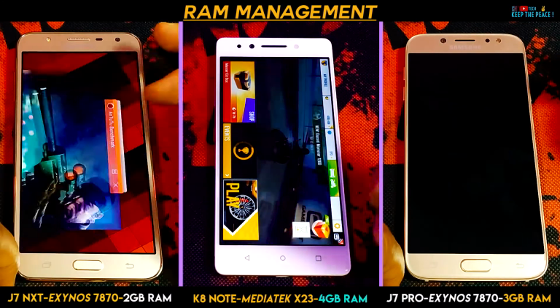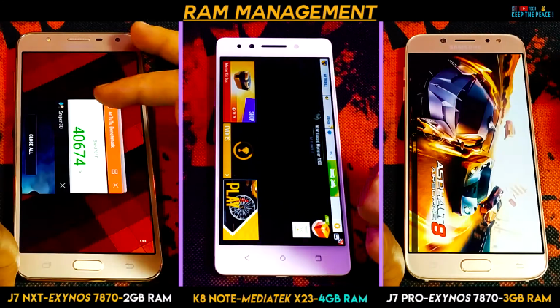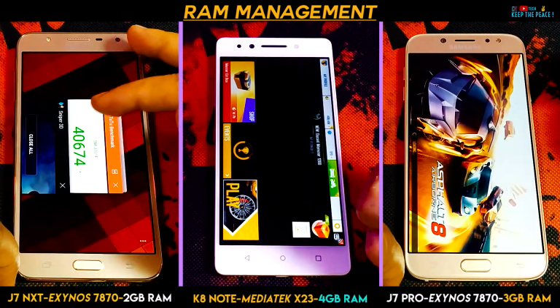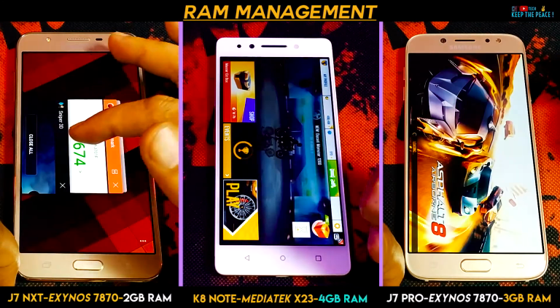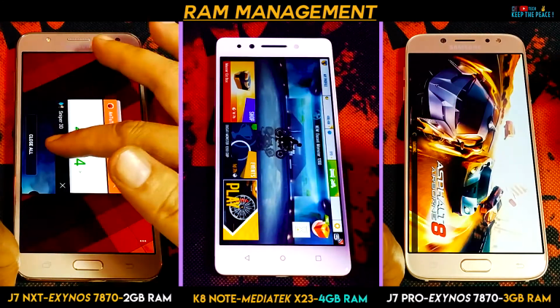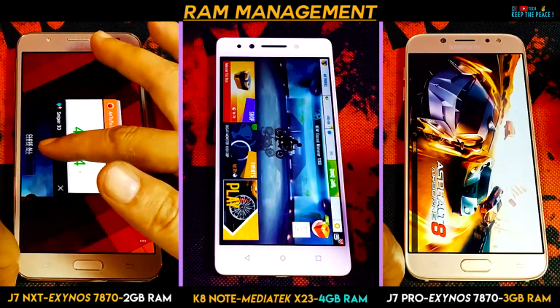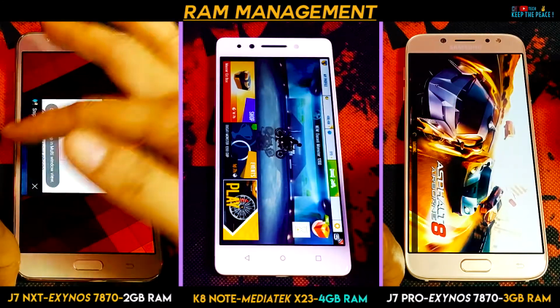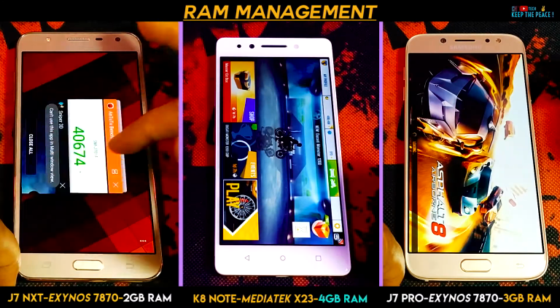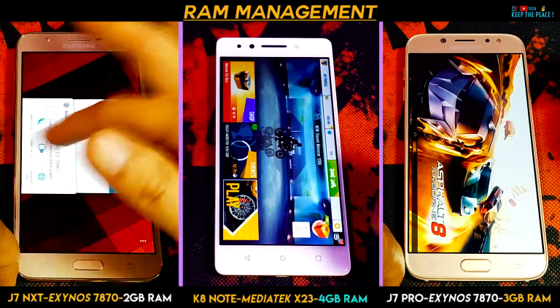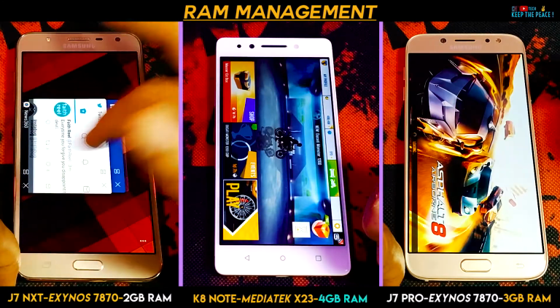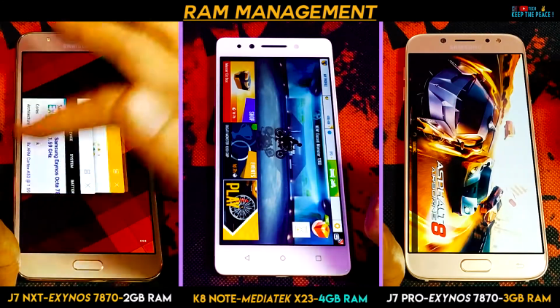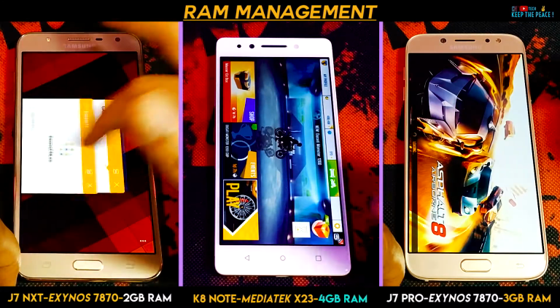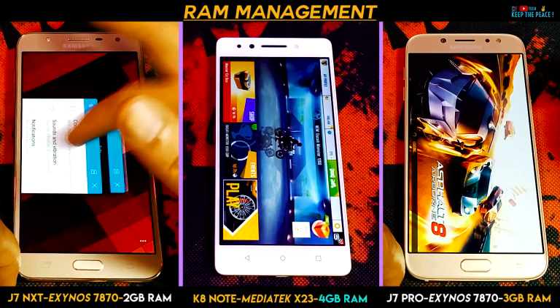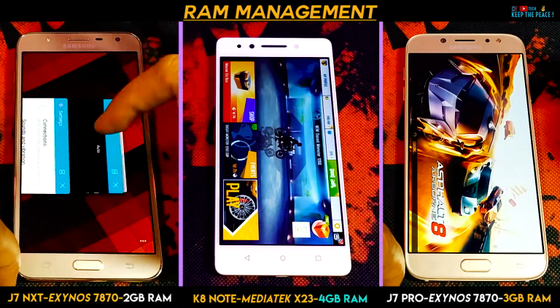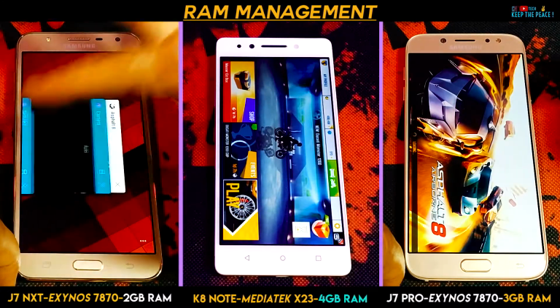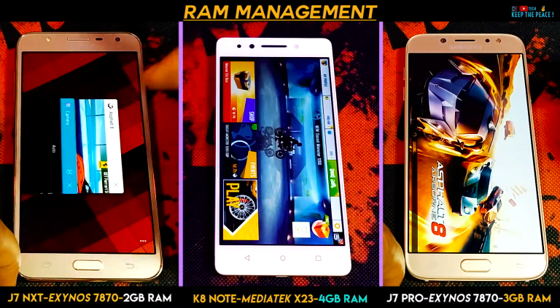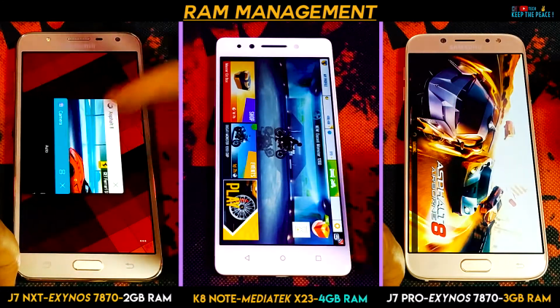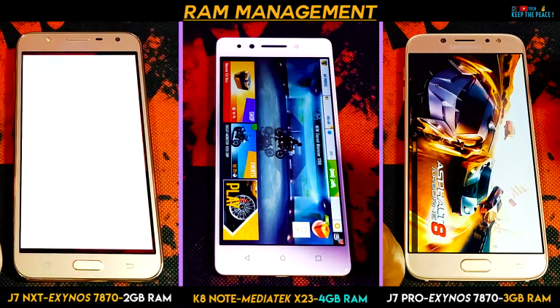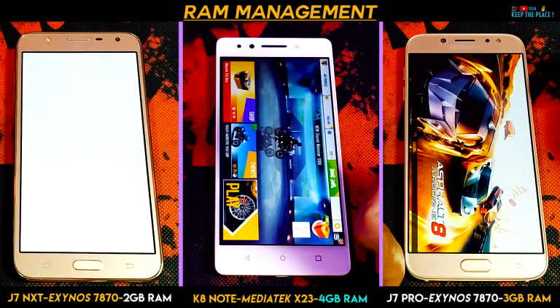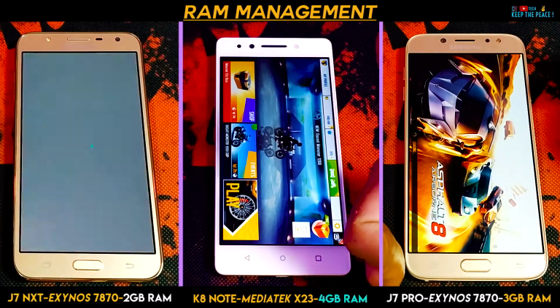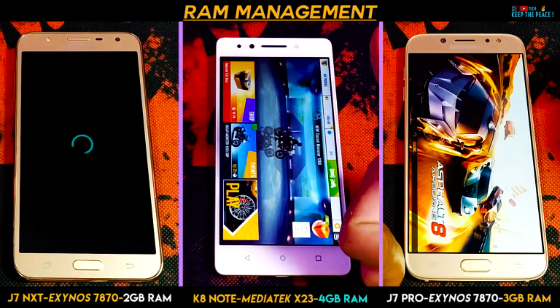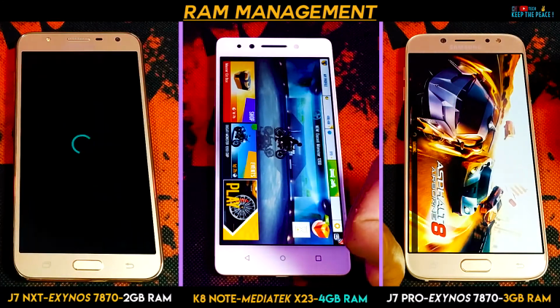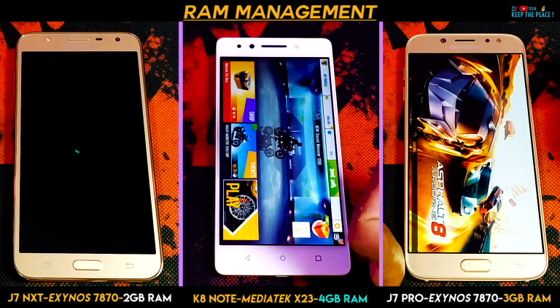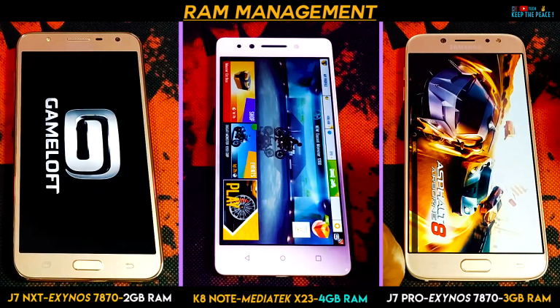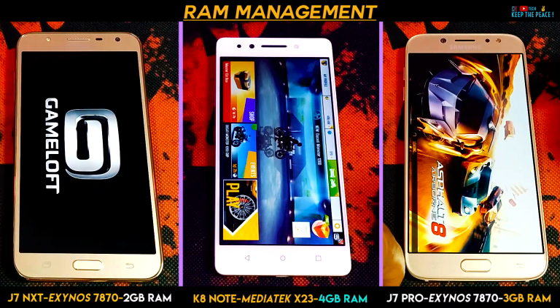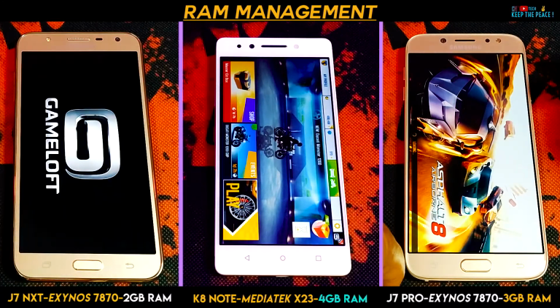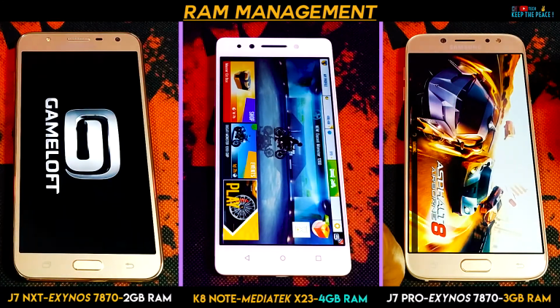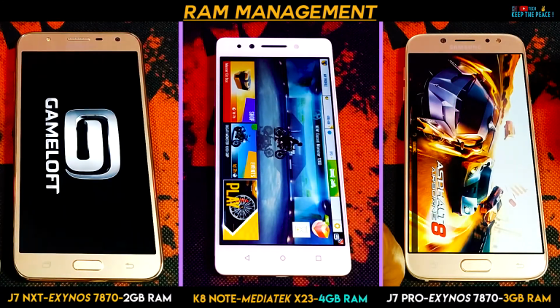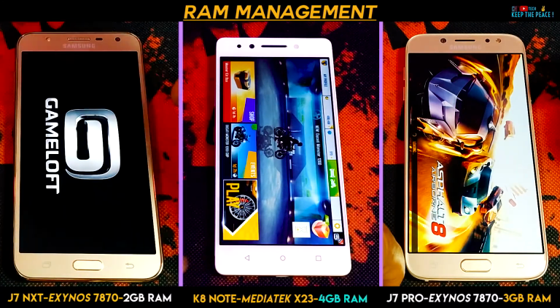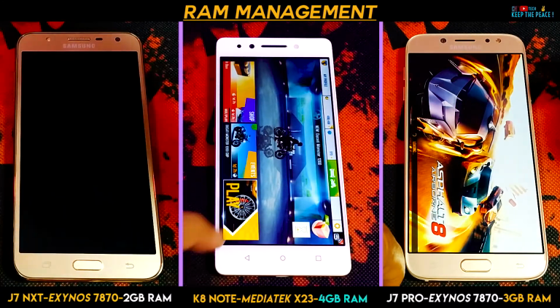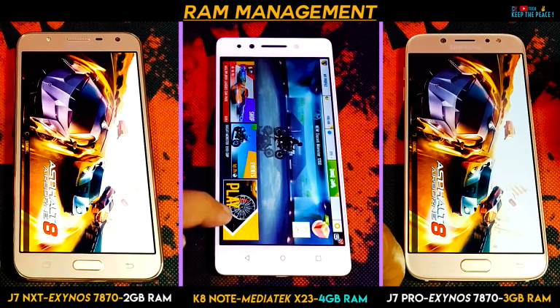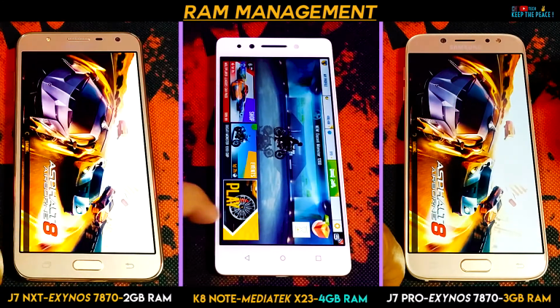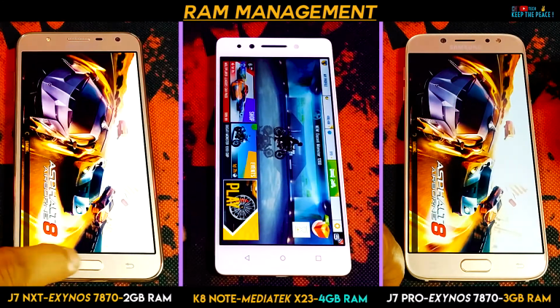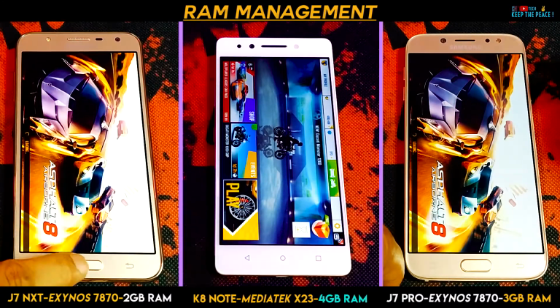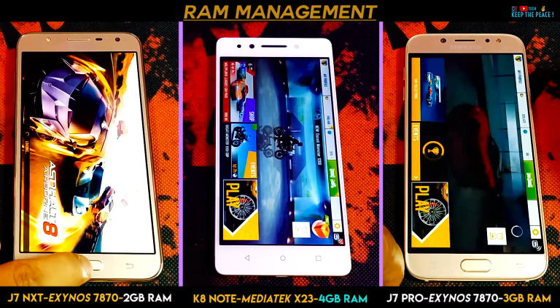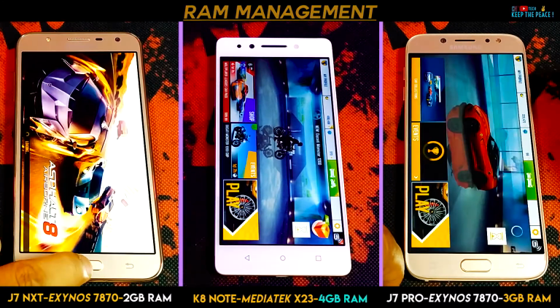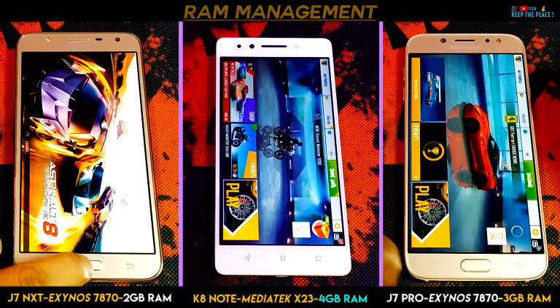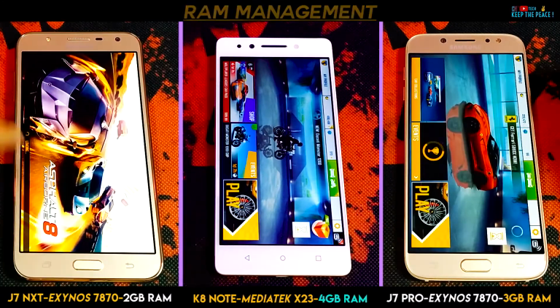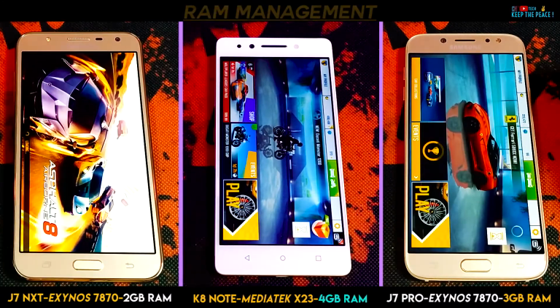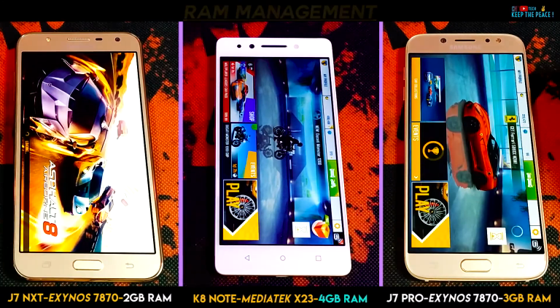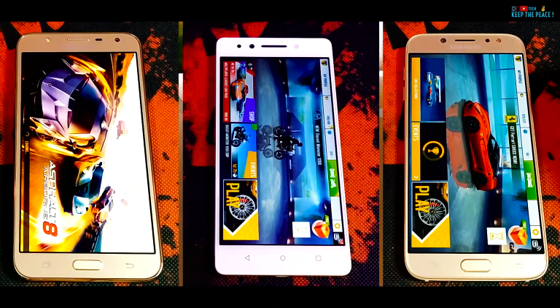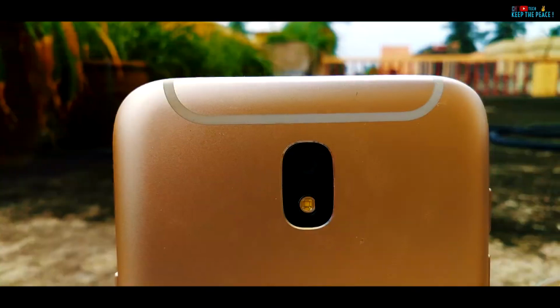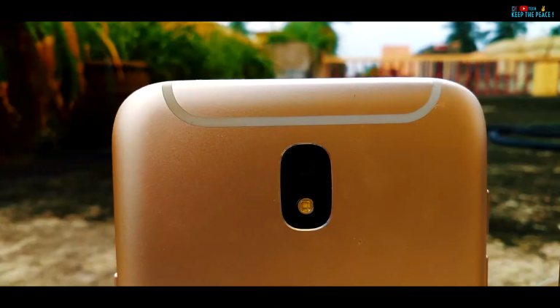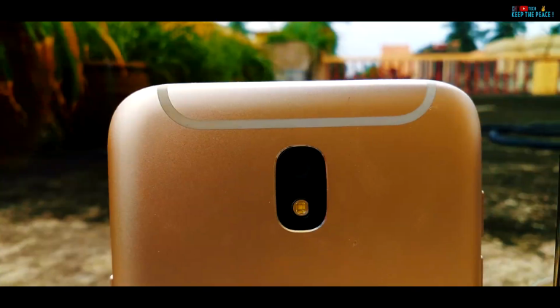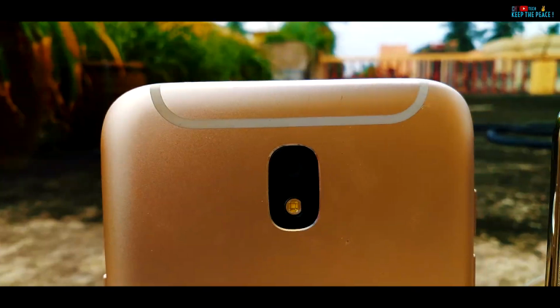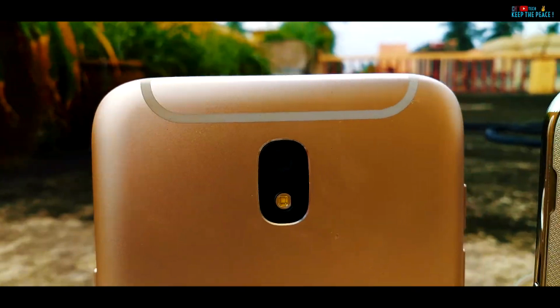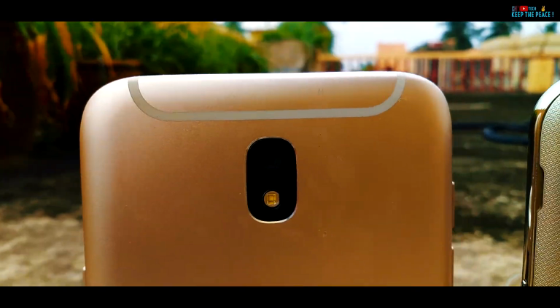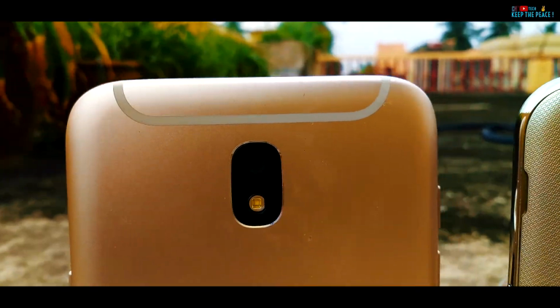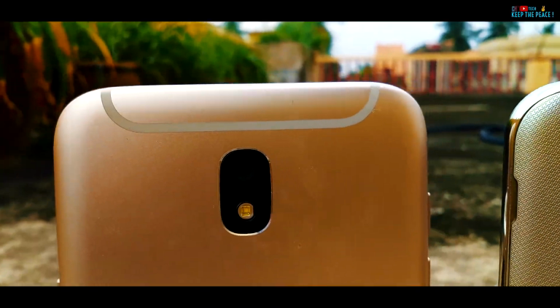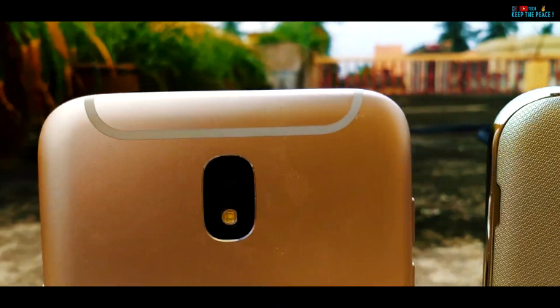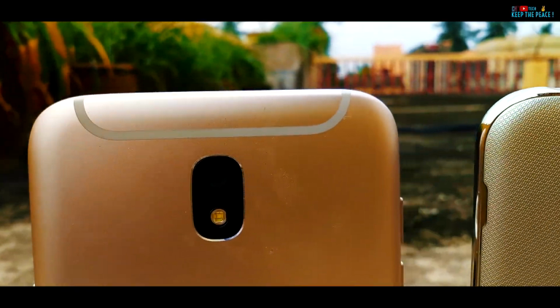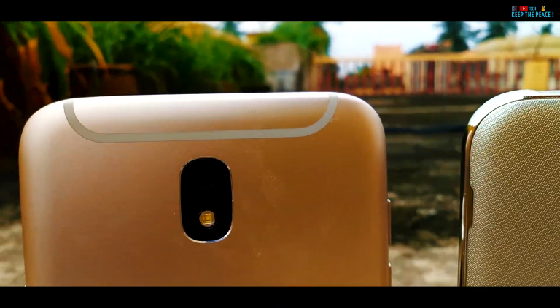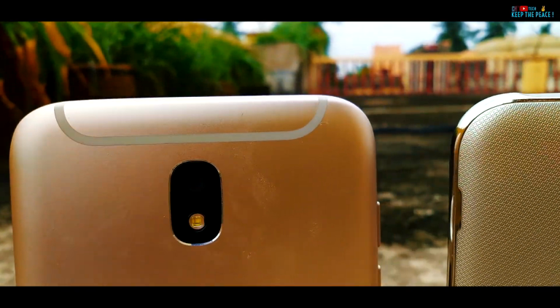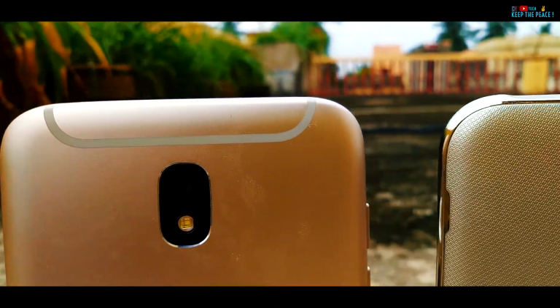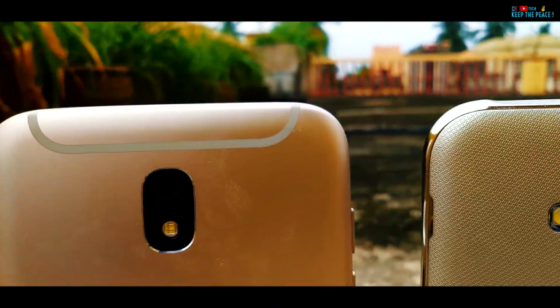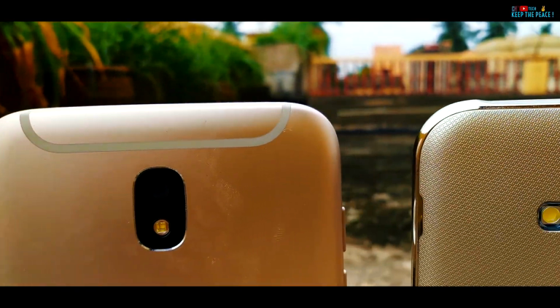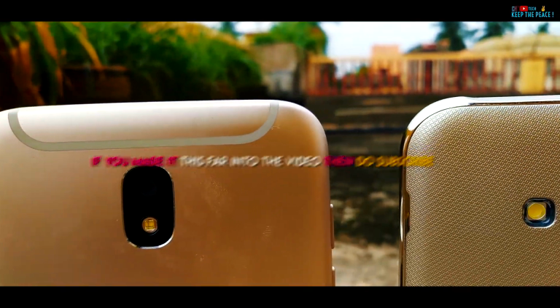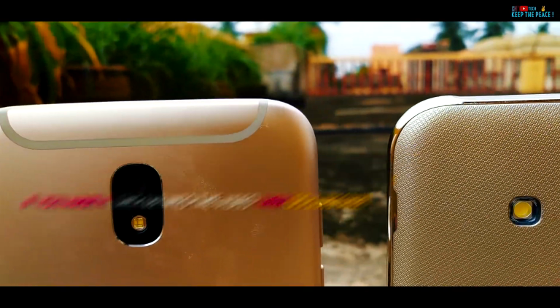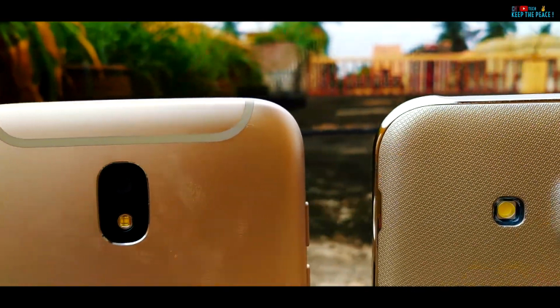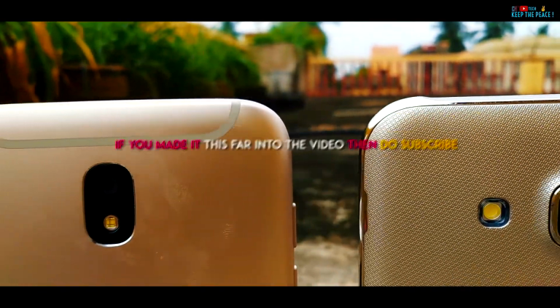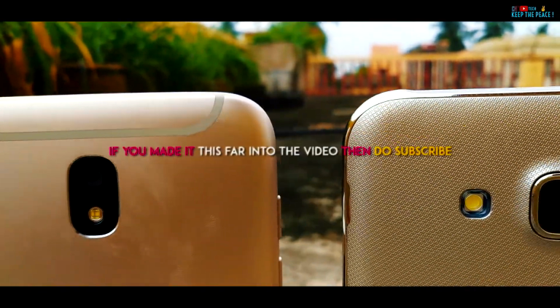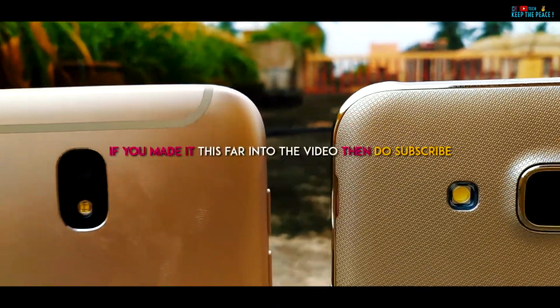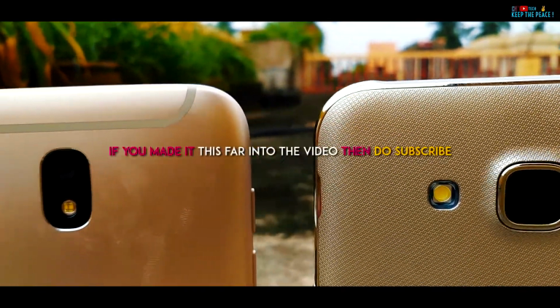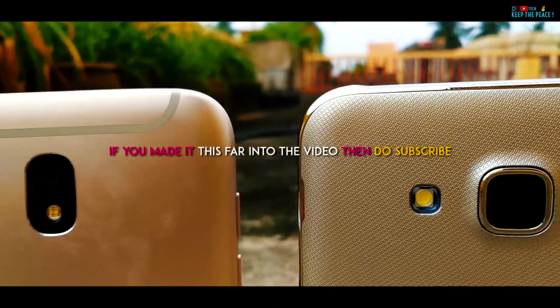Stay tuned for more interesting tech stuff, speed tests and a long term review of the Mi A1! Make sure to press like, the free subscribe button and the bell icon! Thanks for watching!